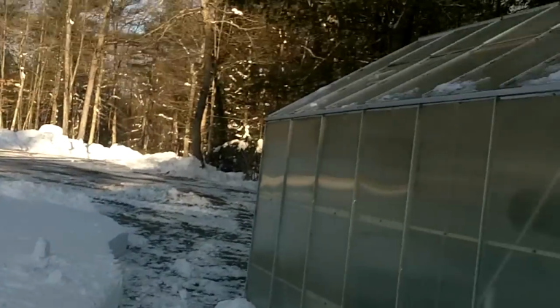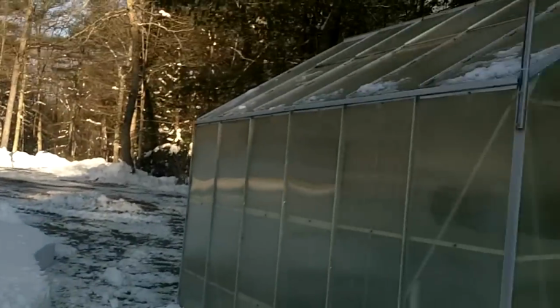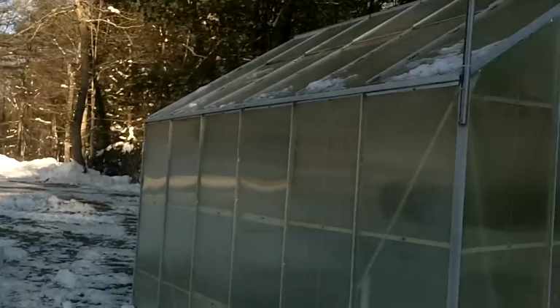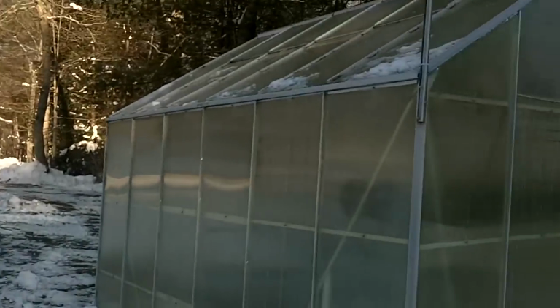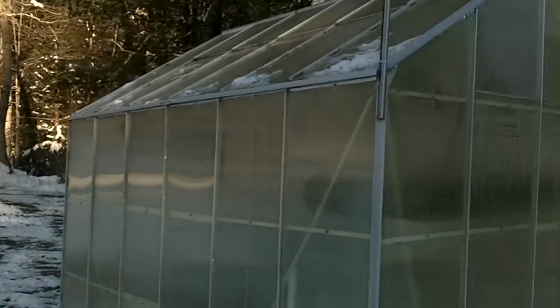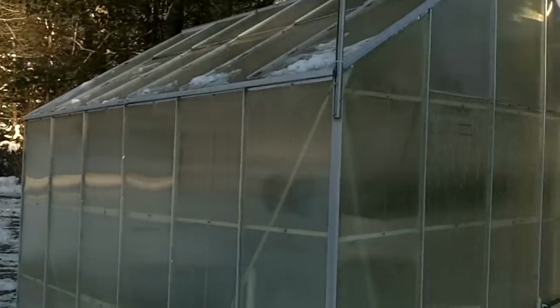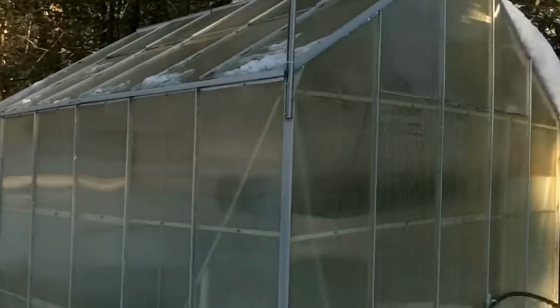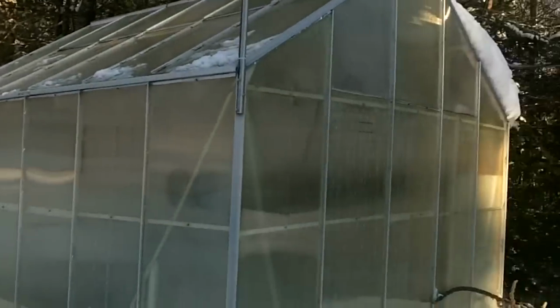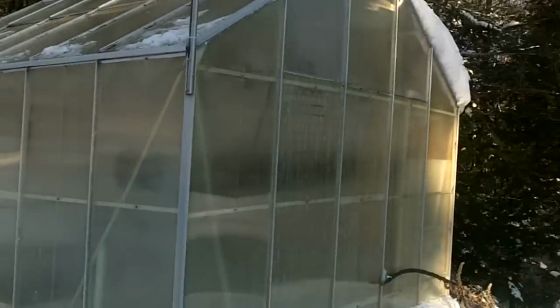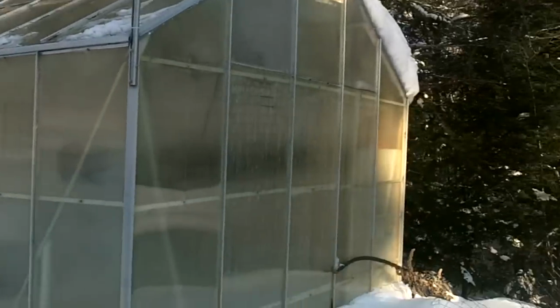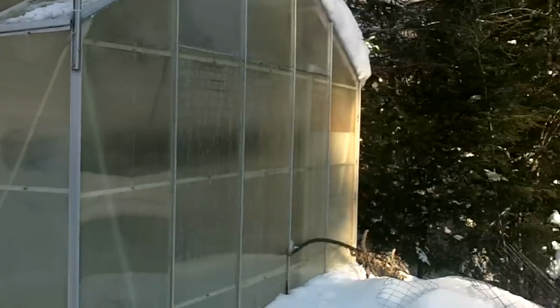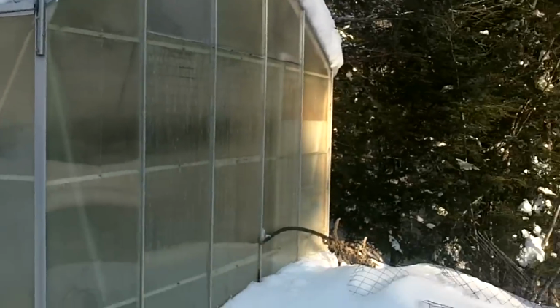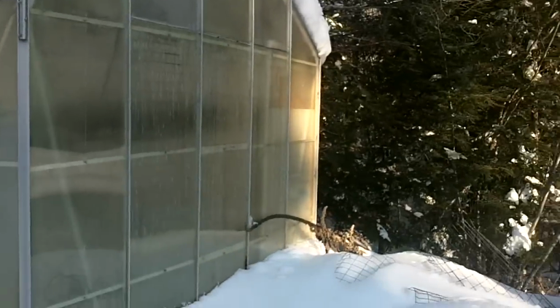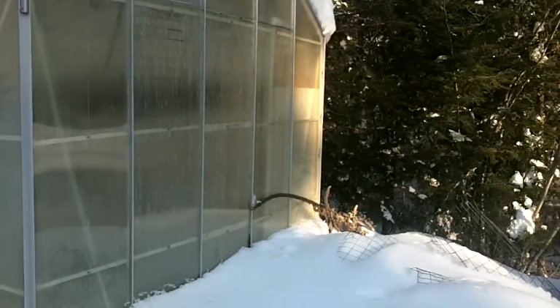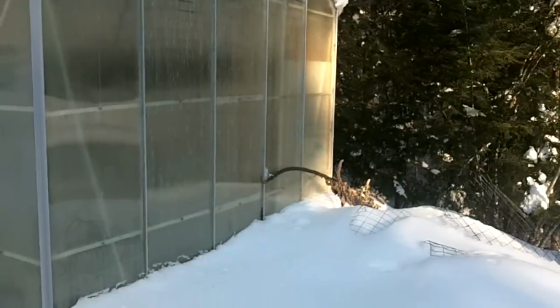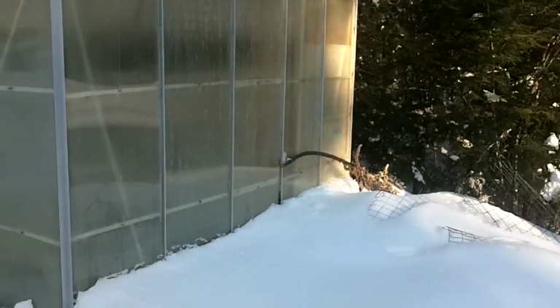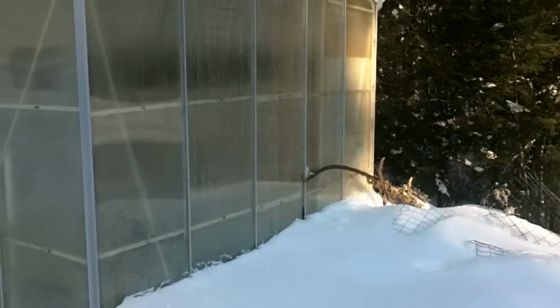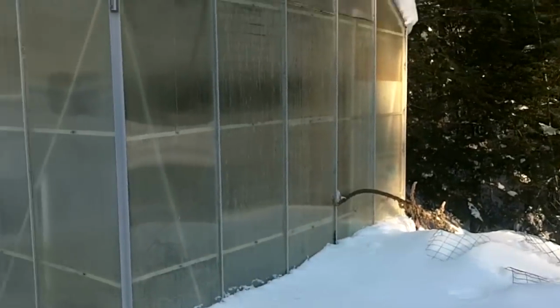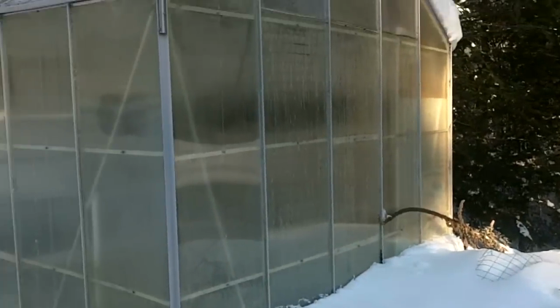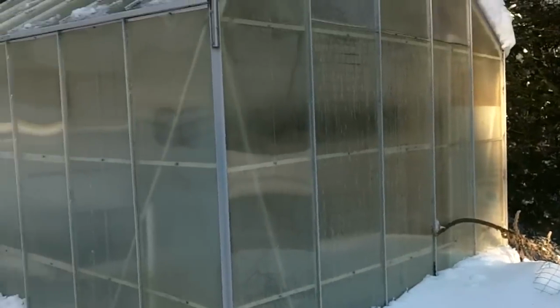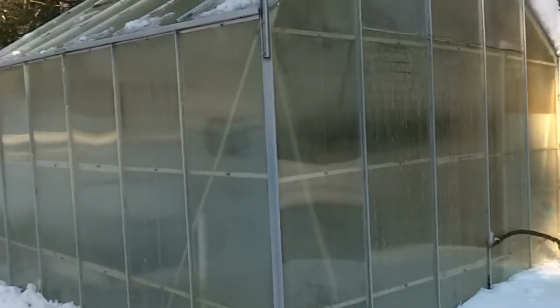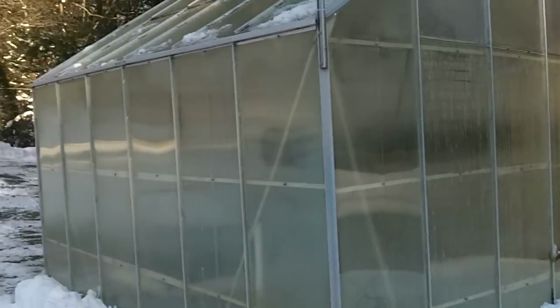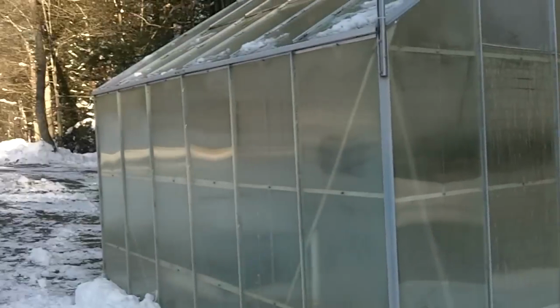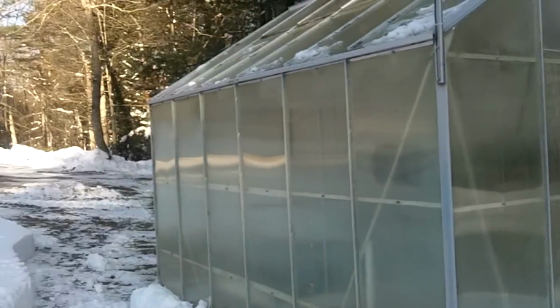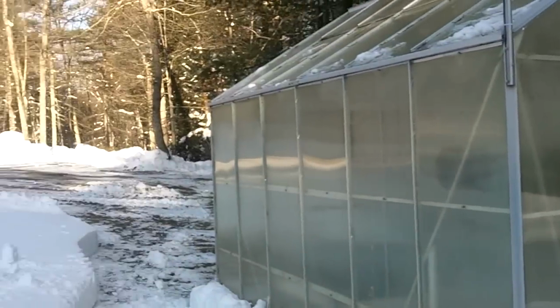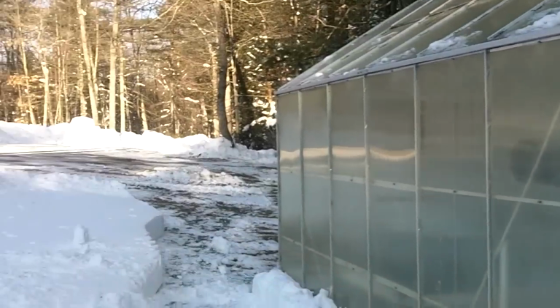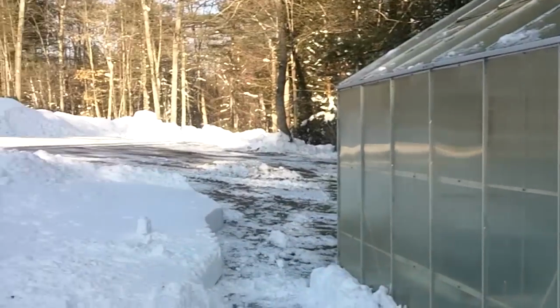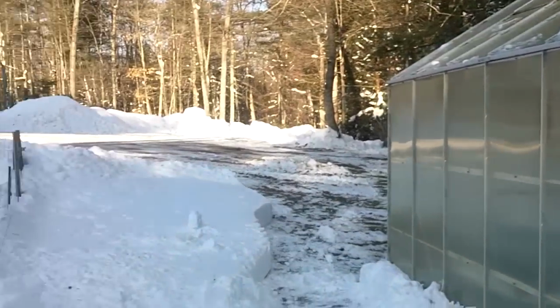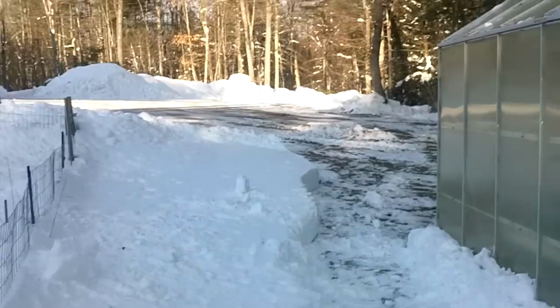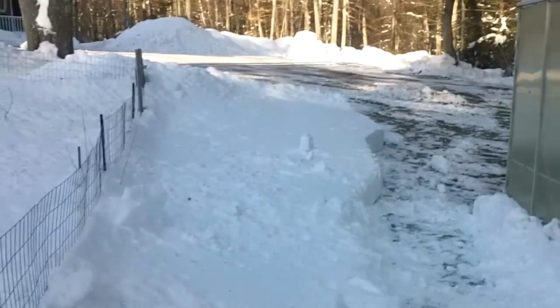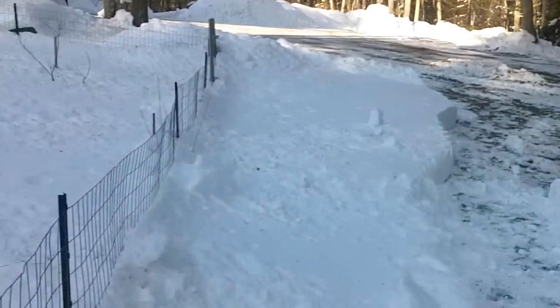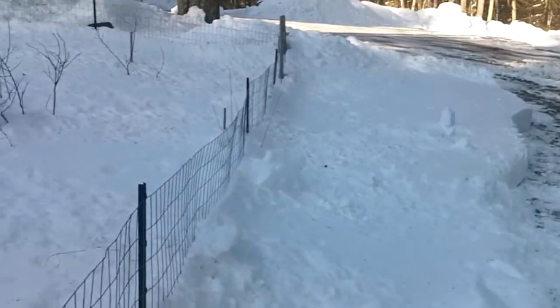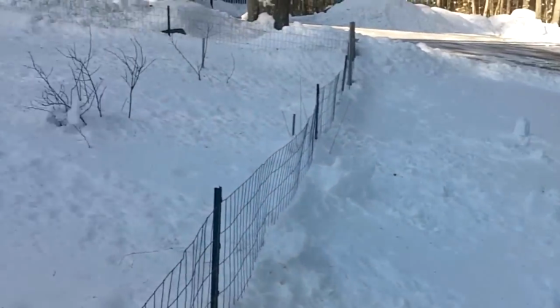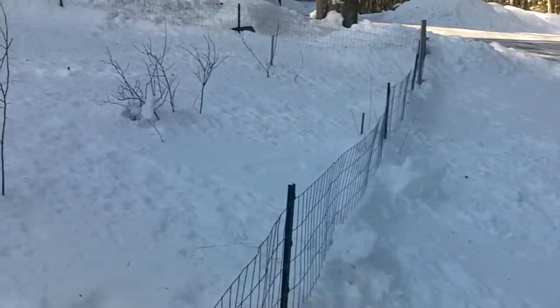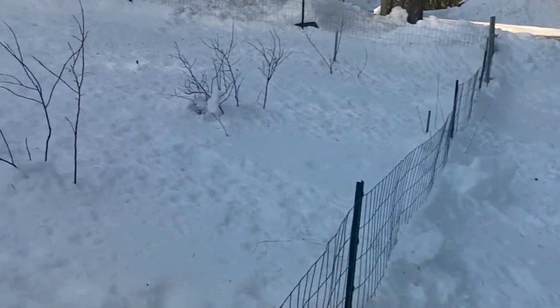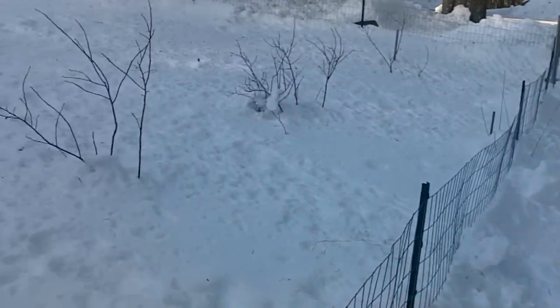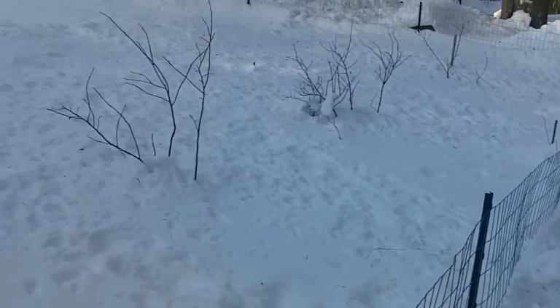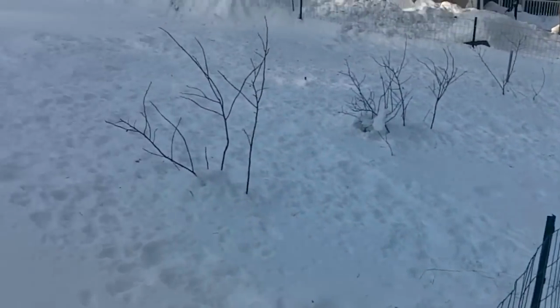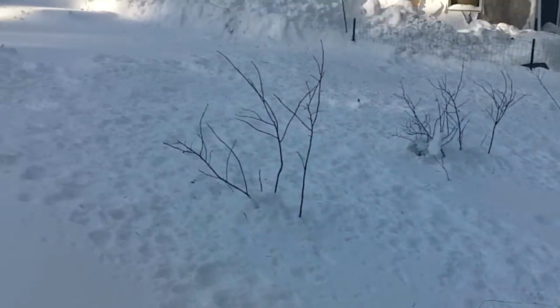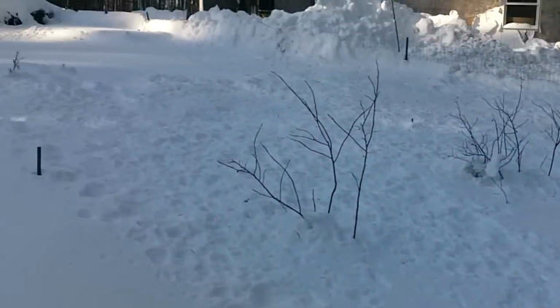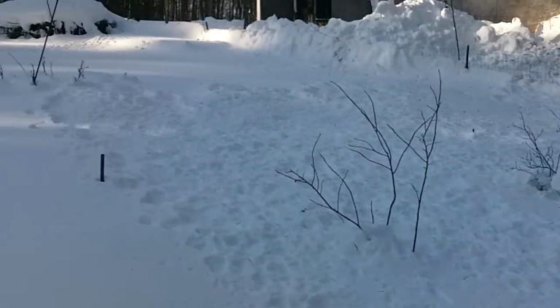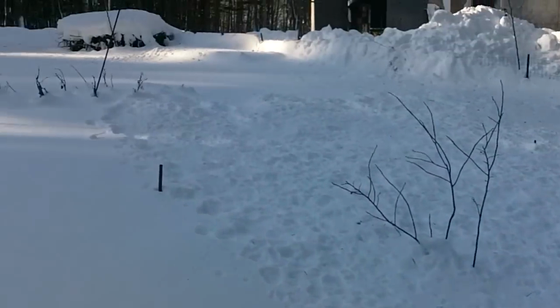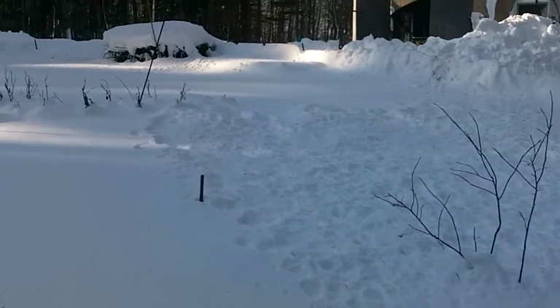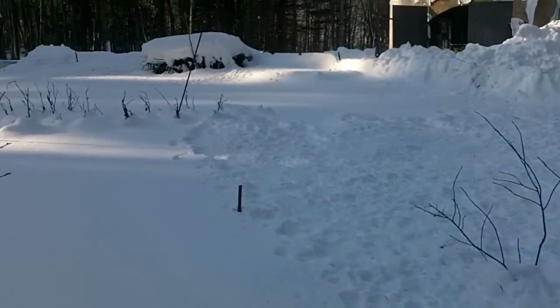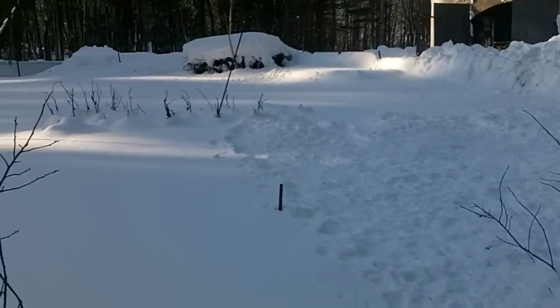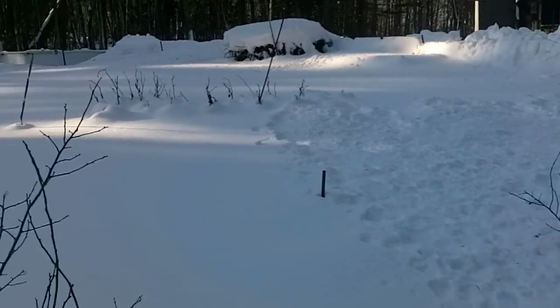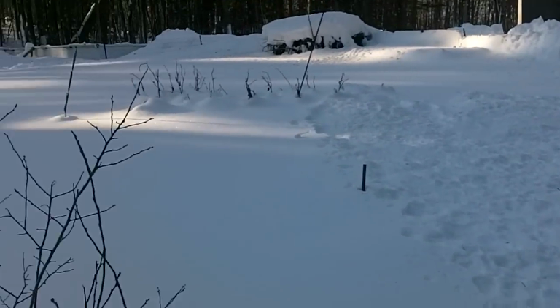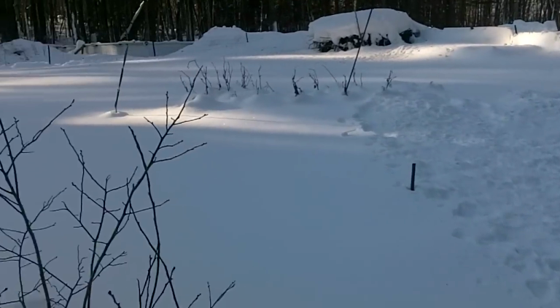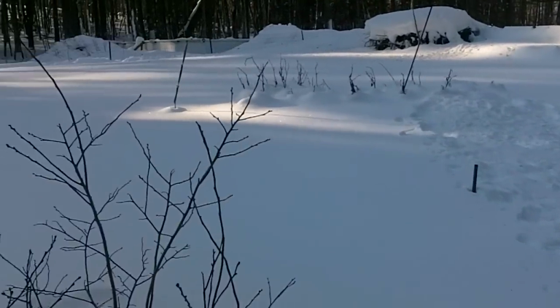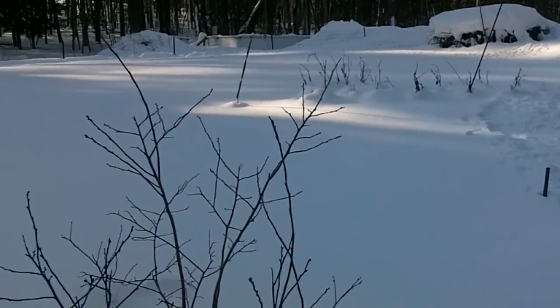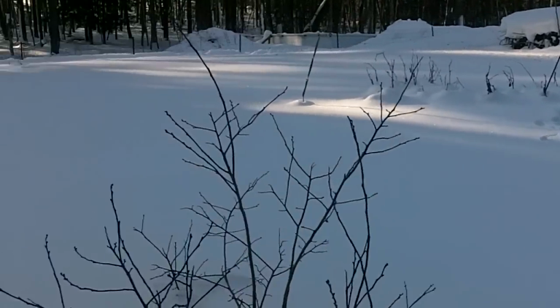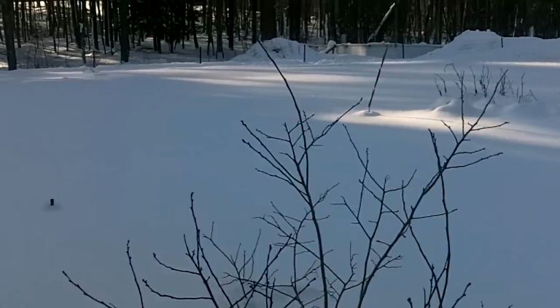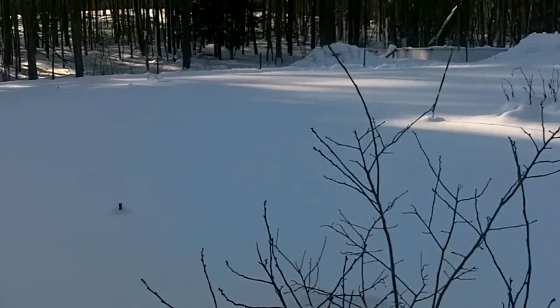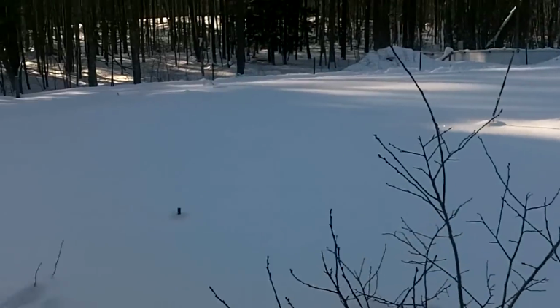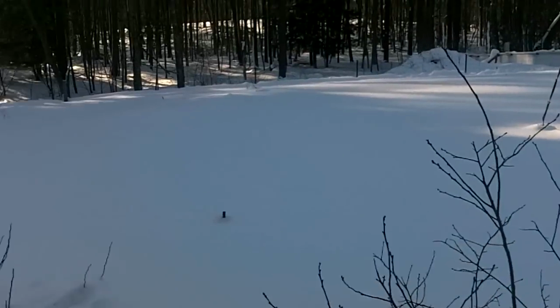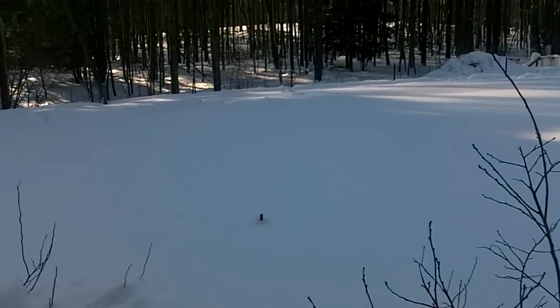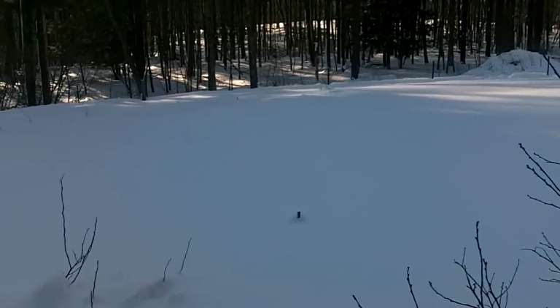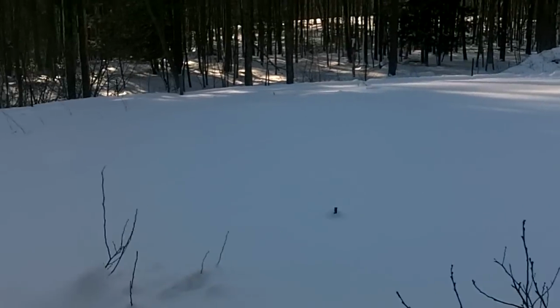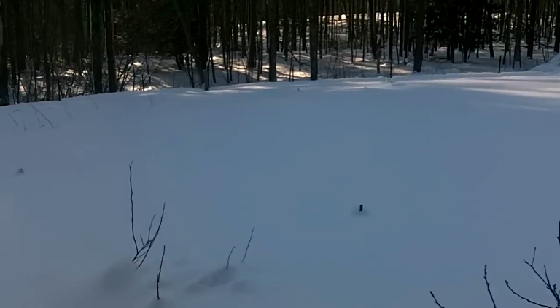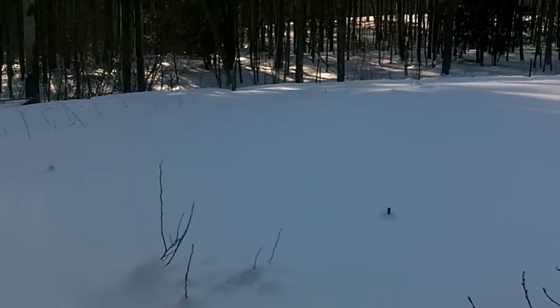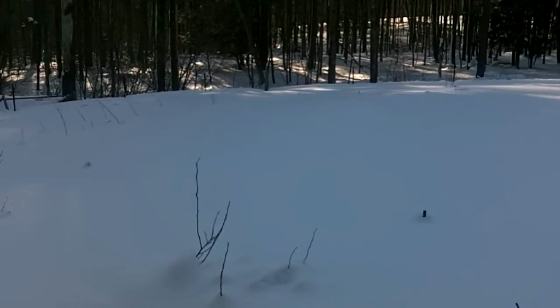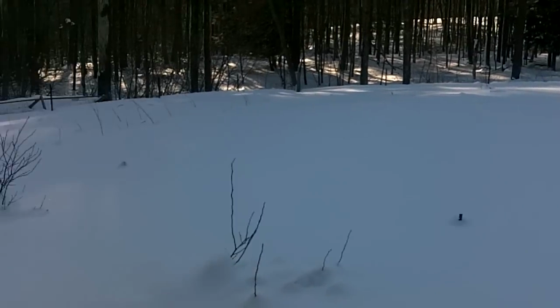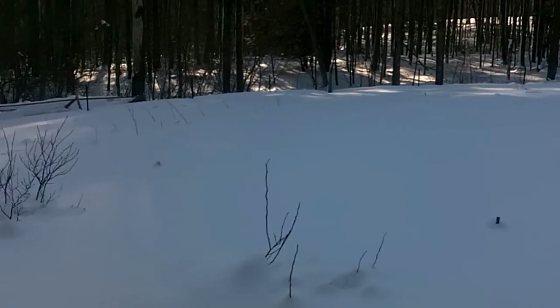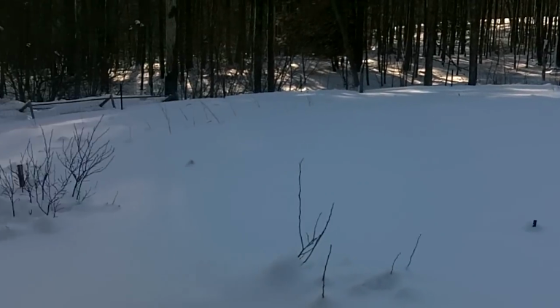Here's a shot of the greenhouse for the winter, along with the garden.